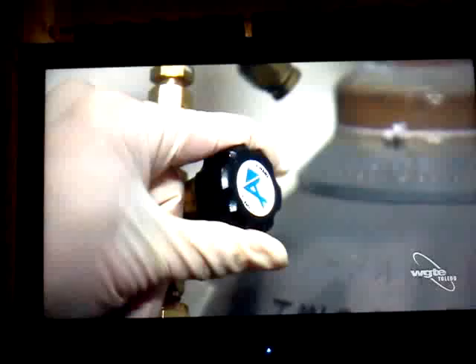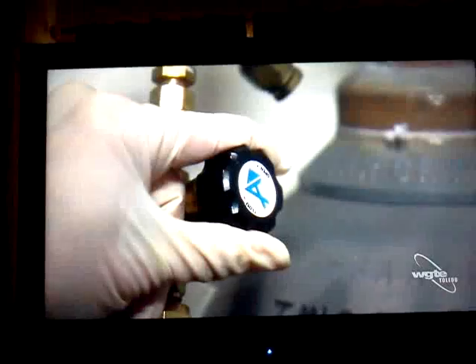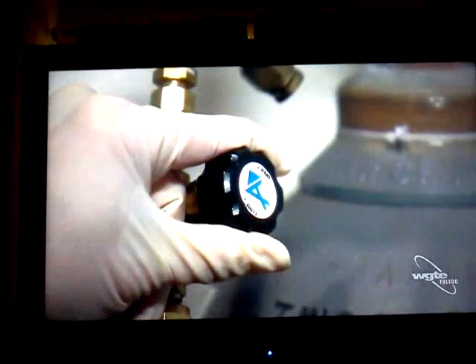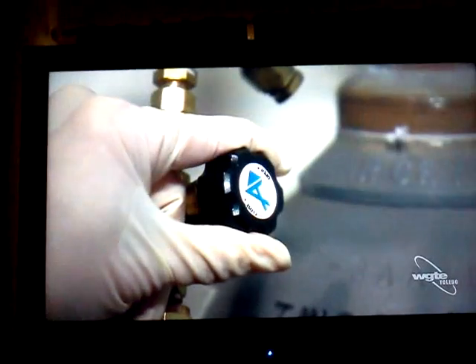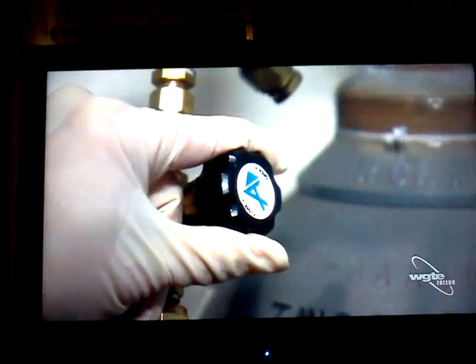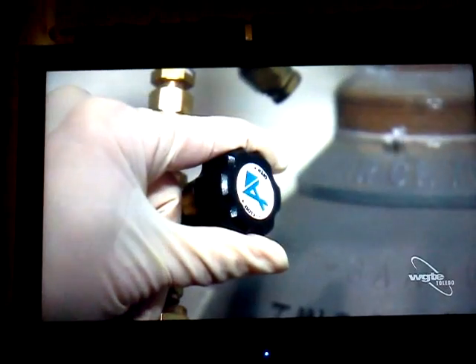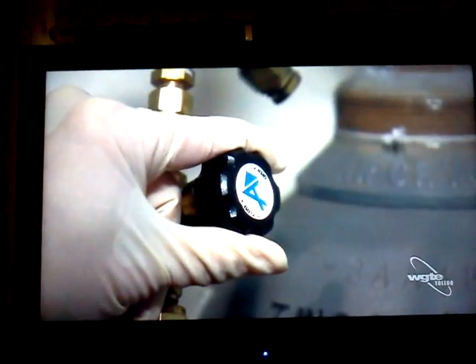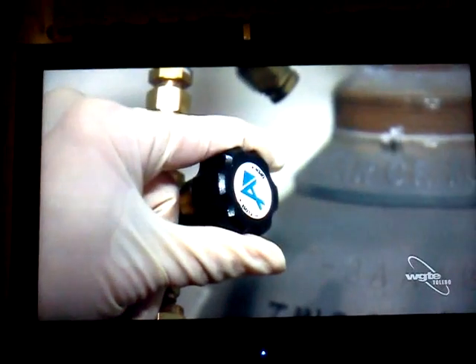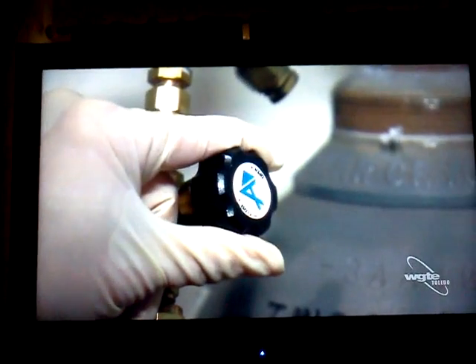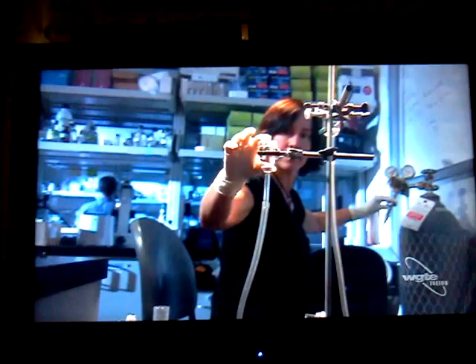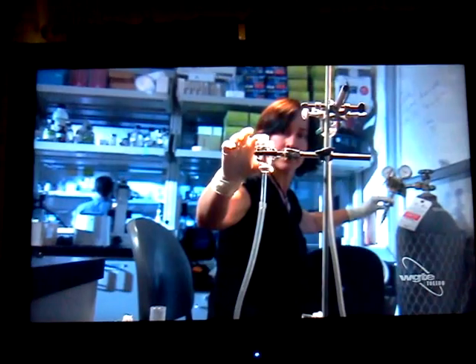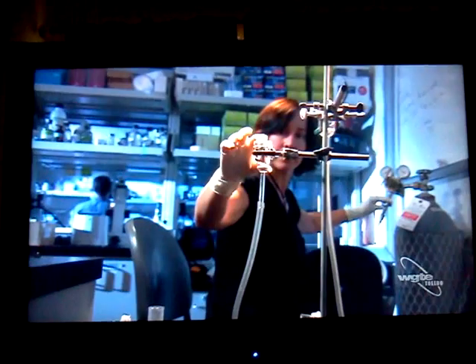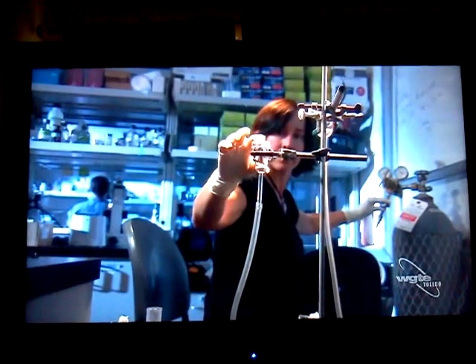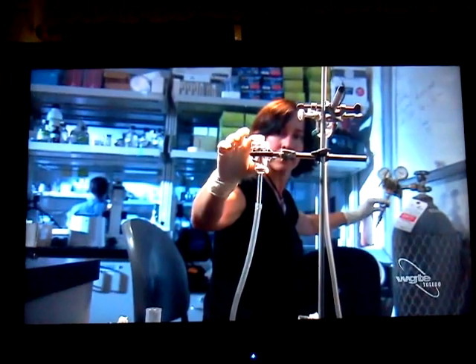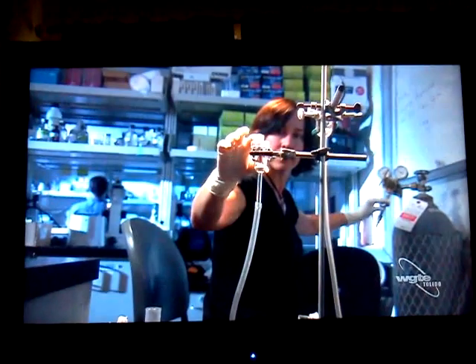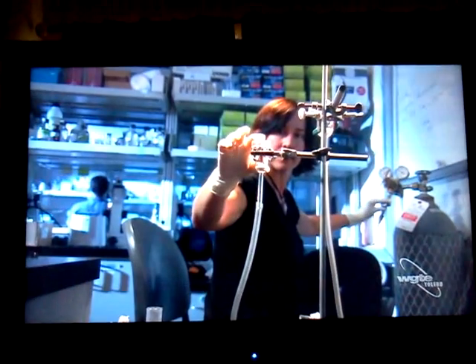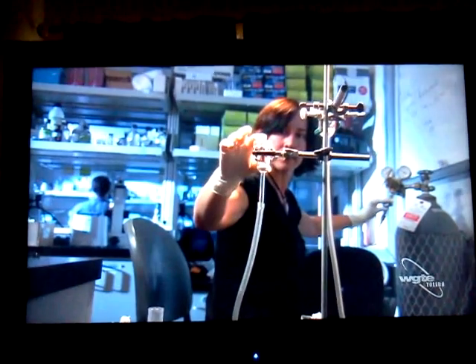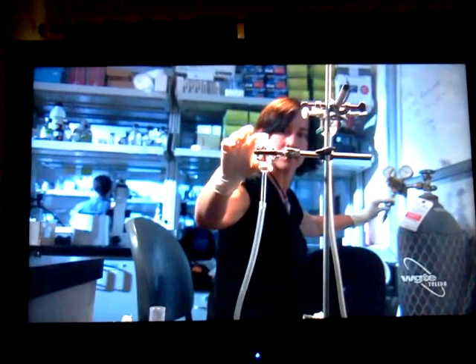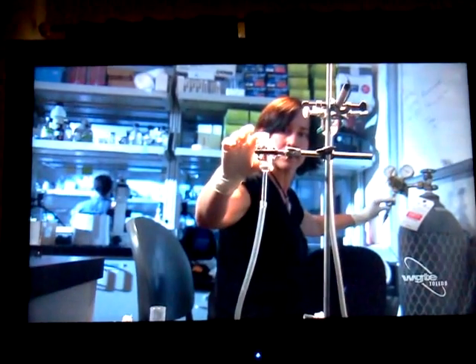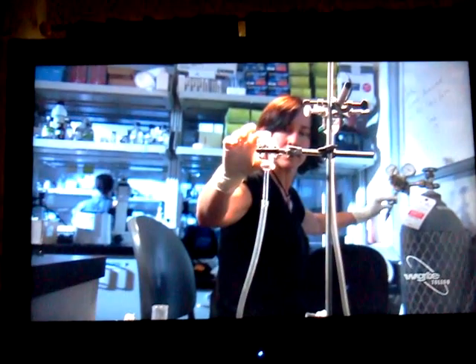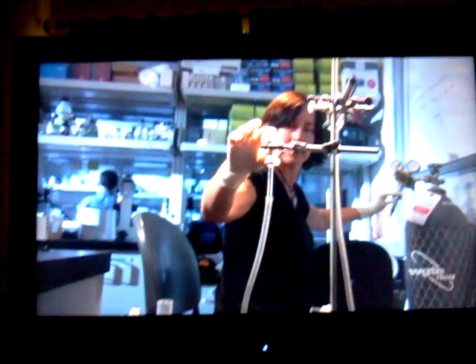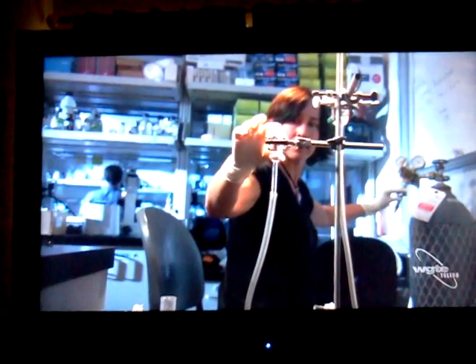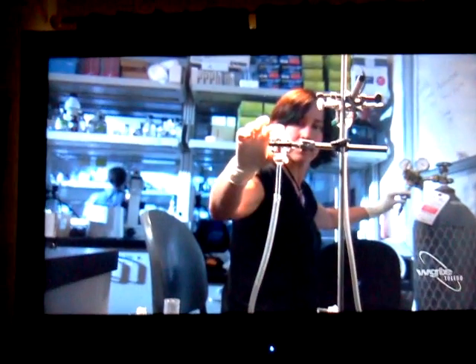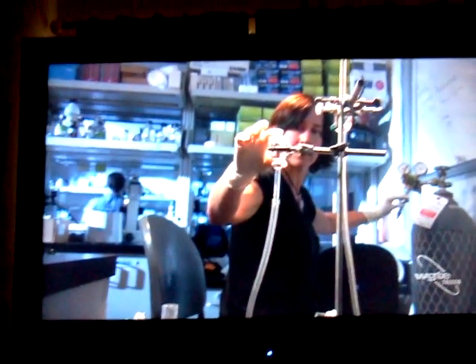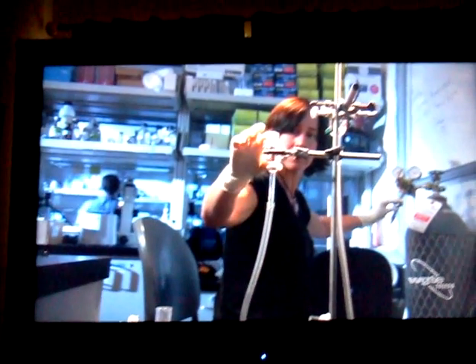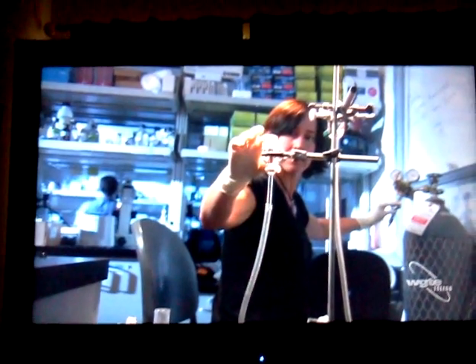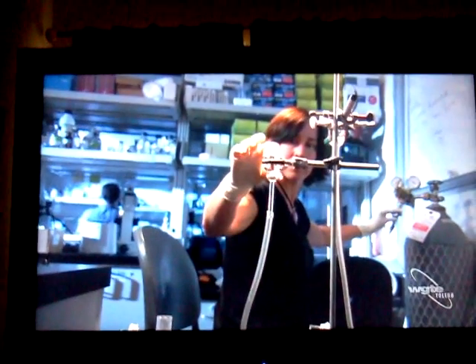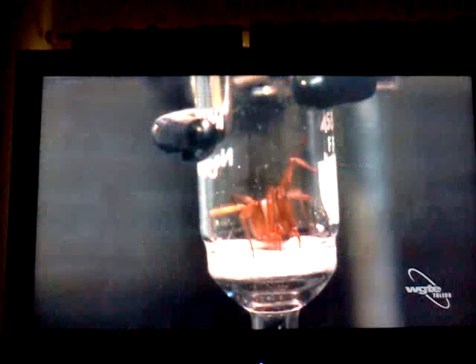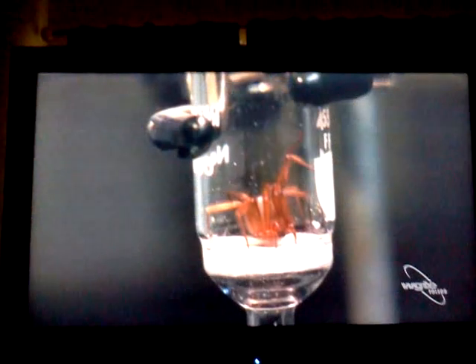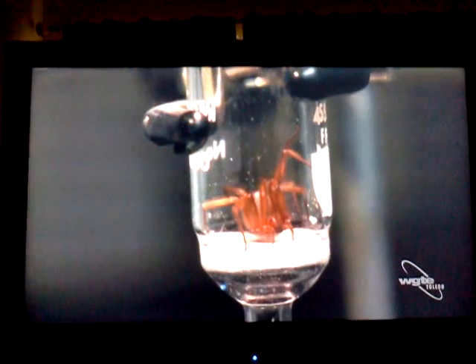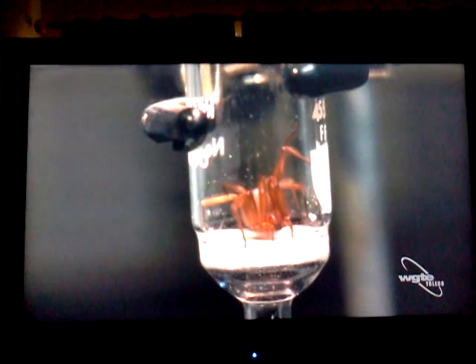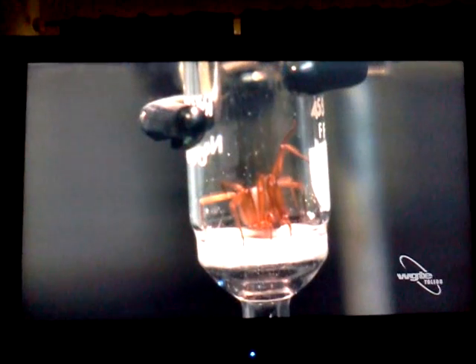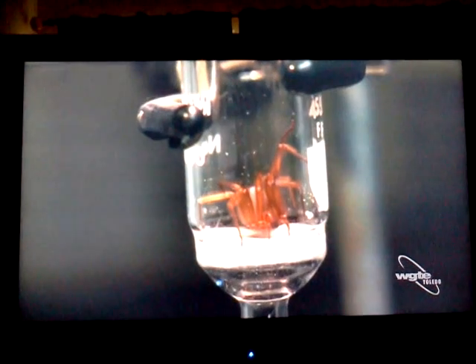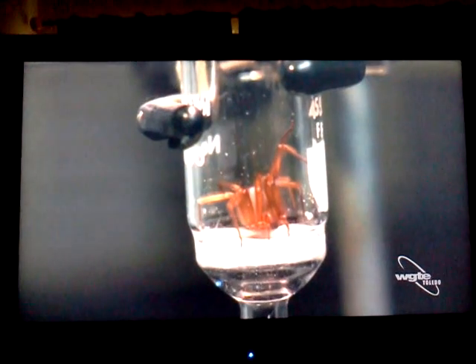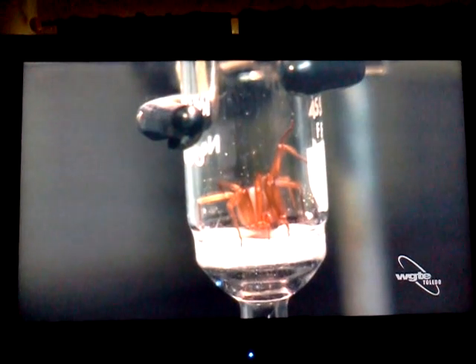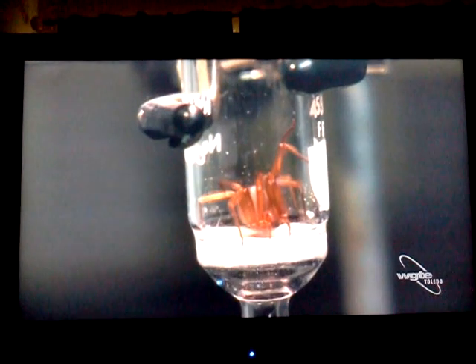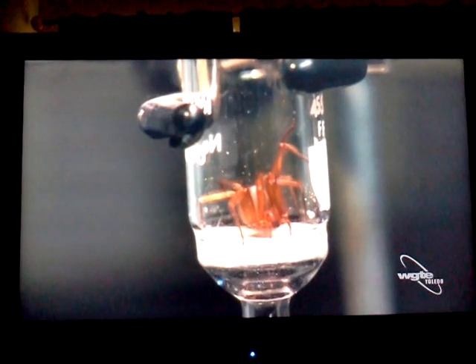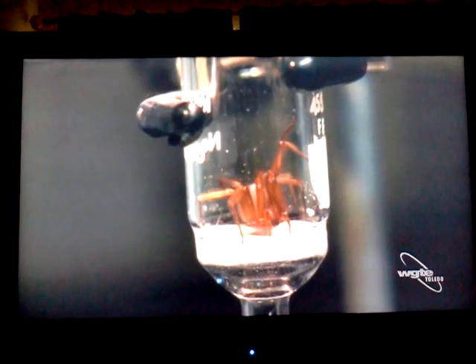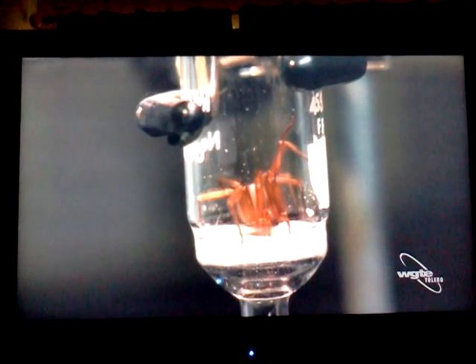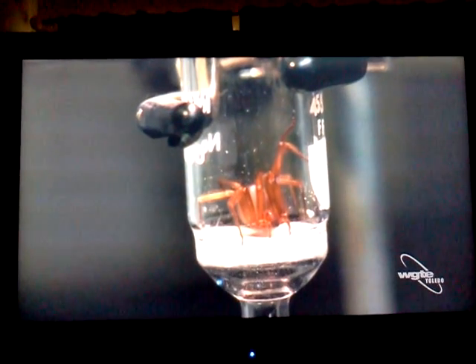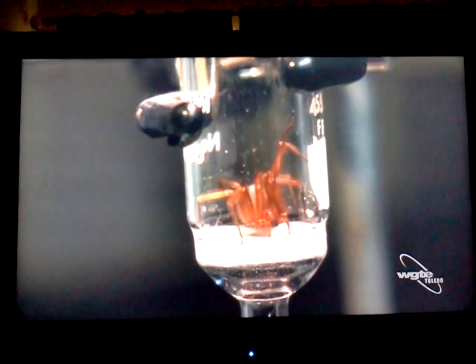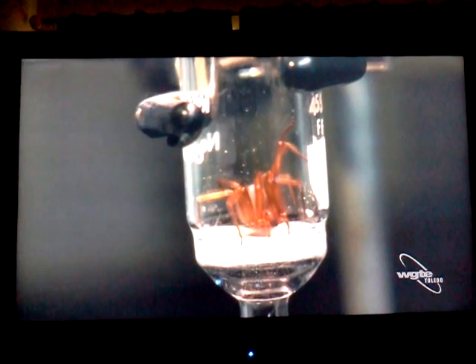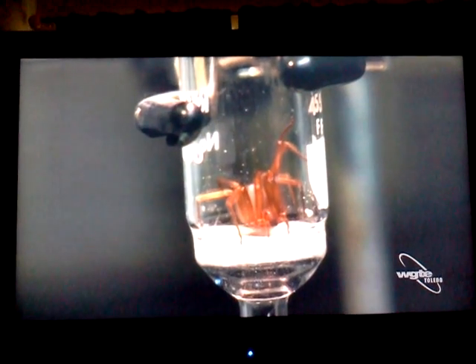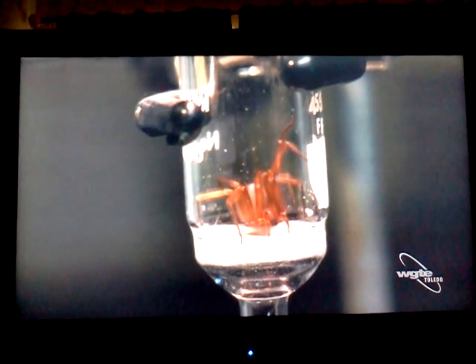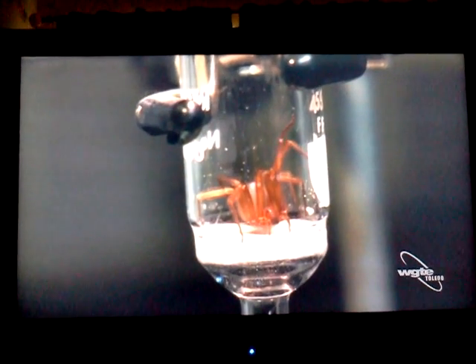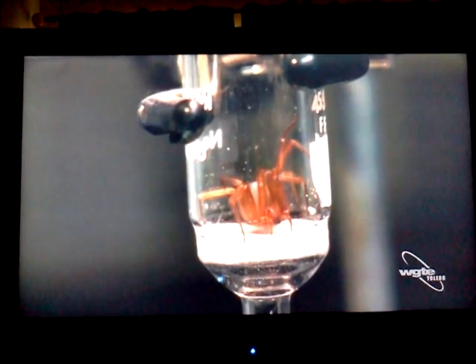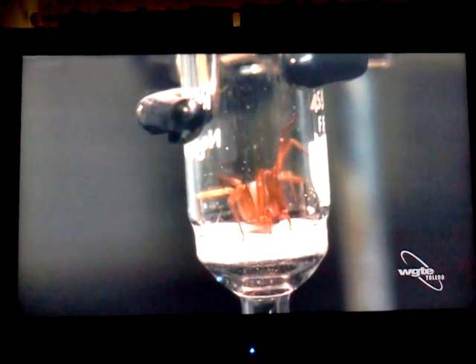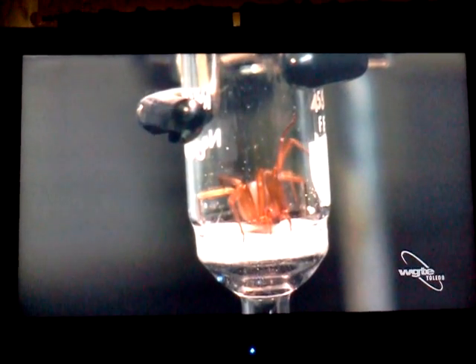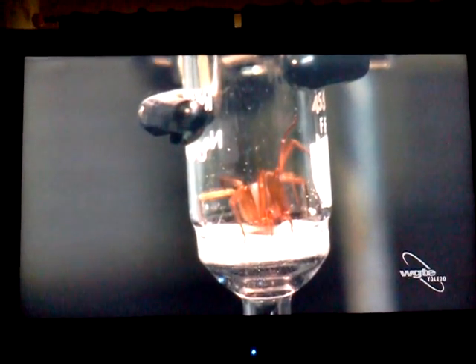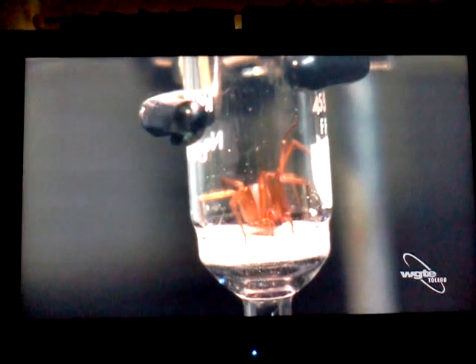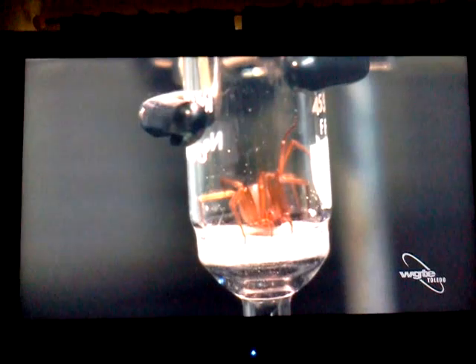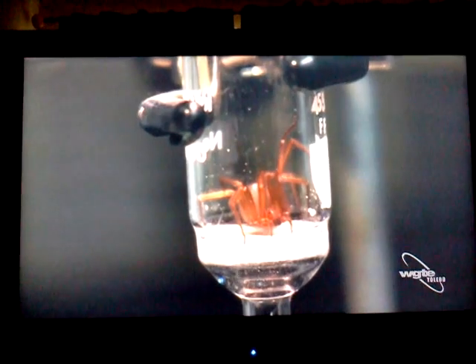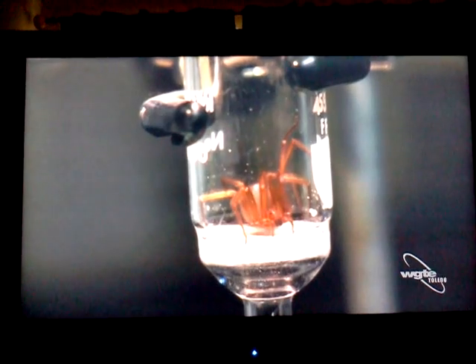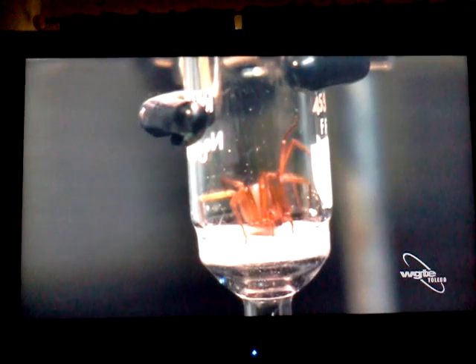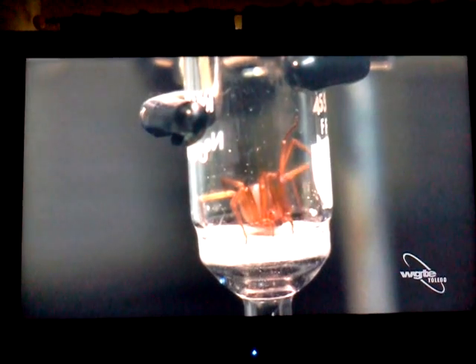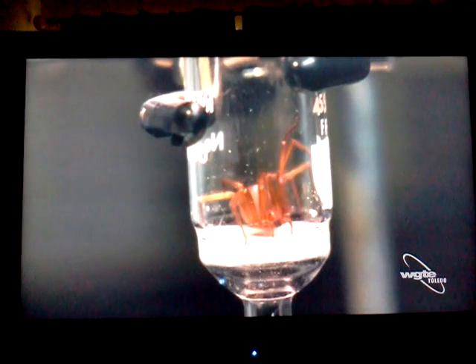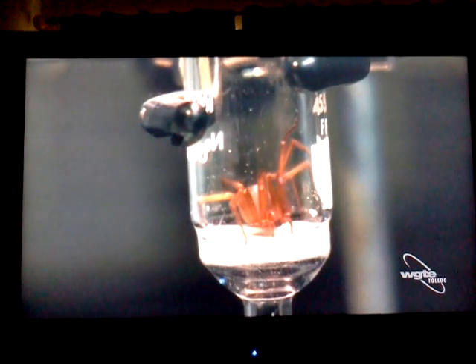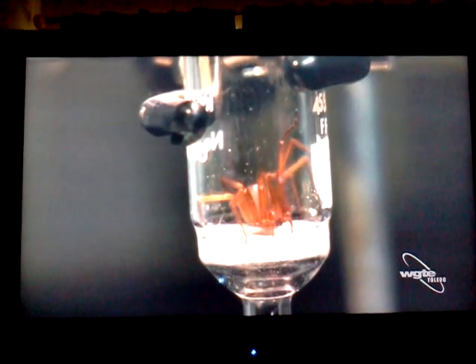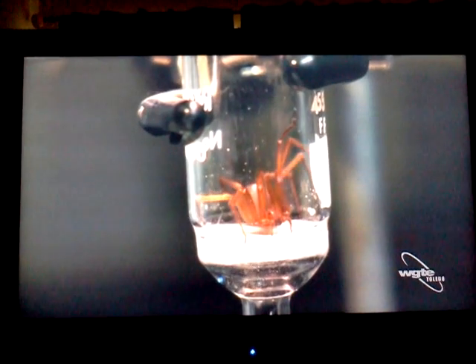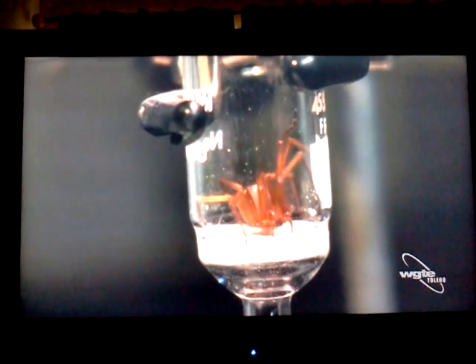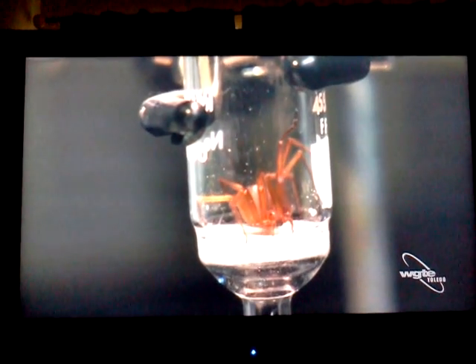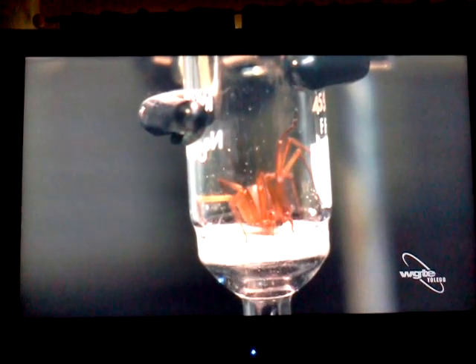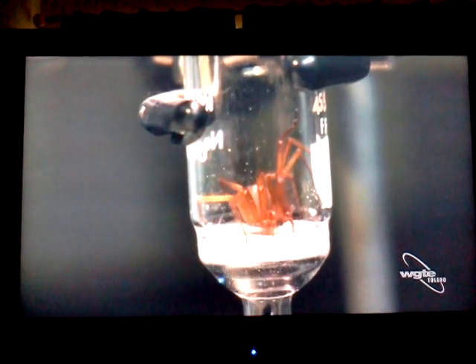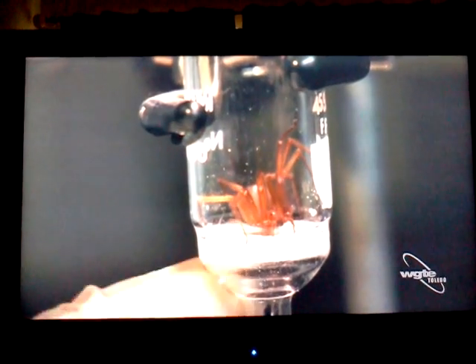There's a flow of CO2 coming through, and she runs out of oxygen.